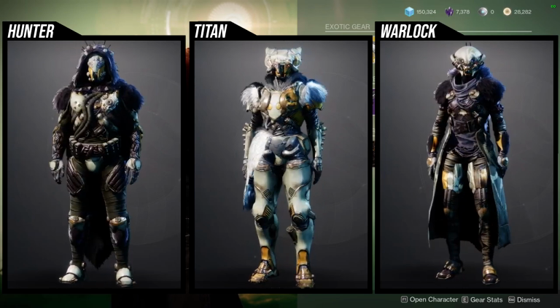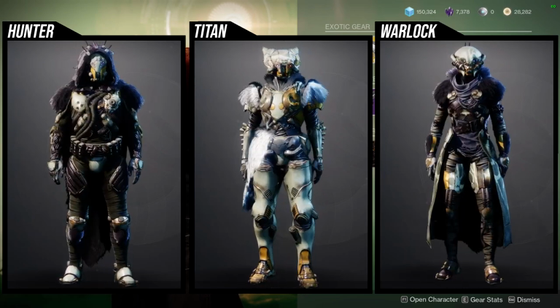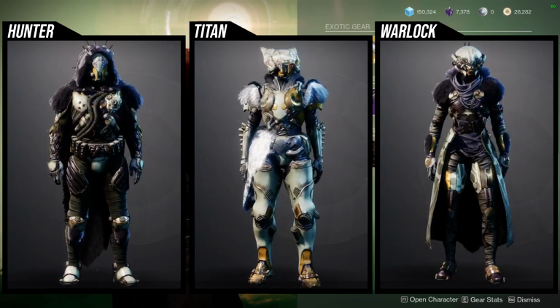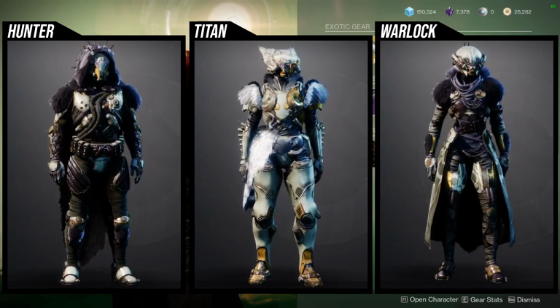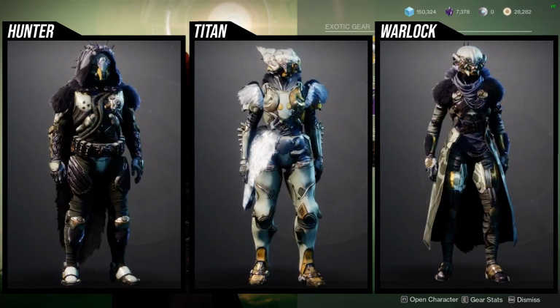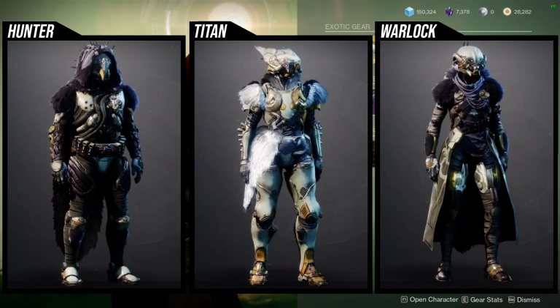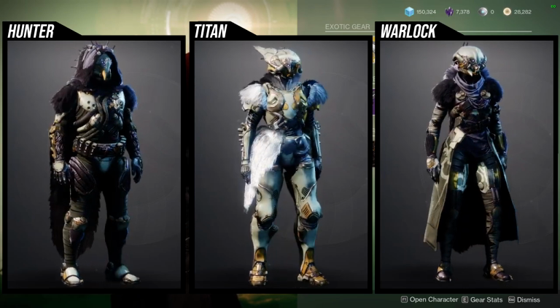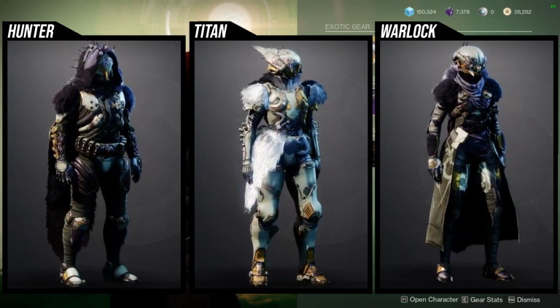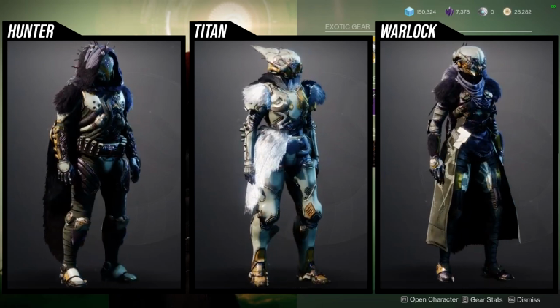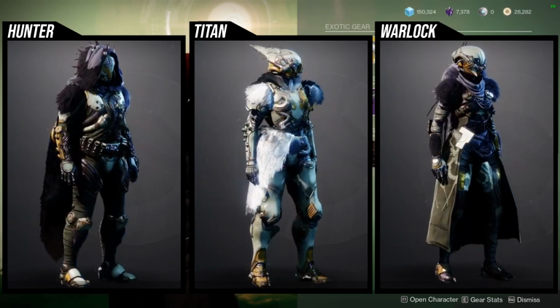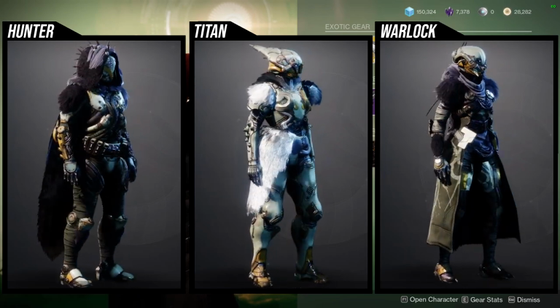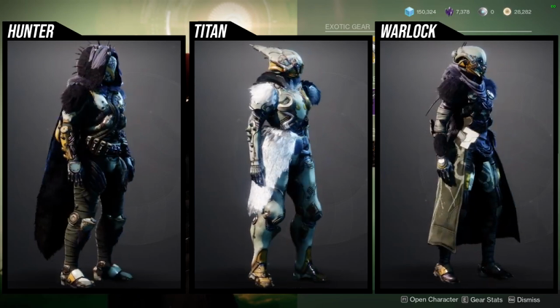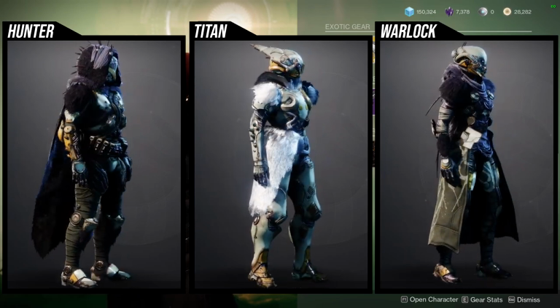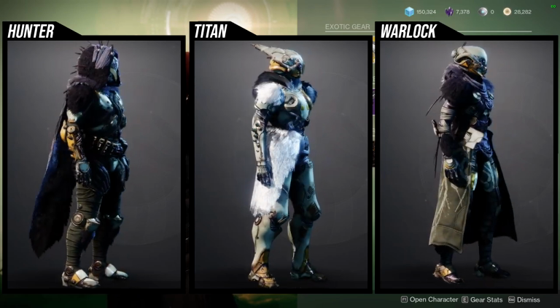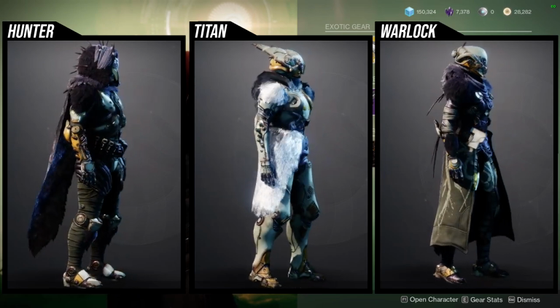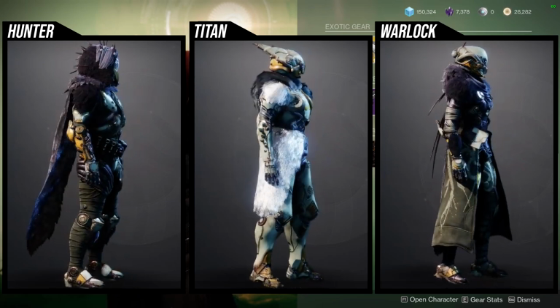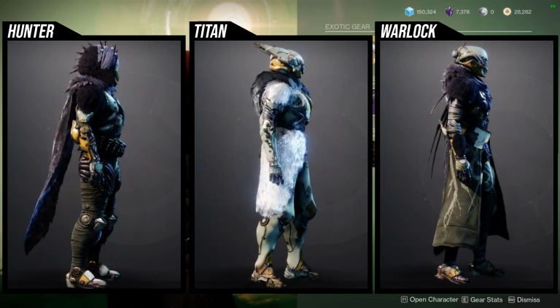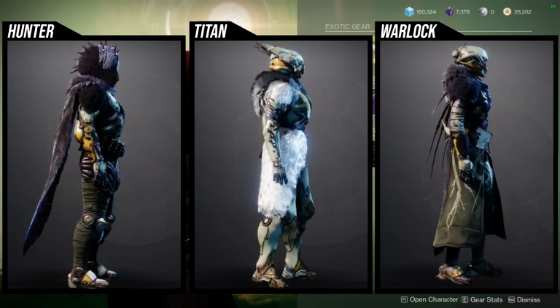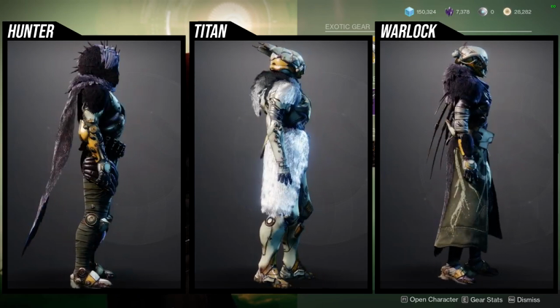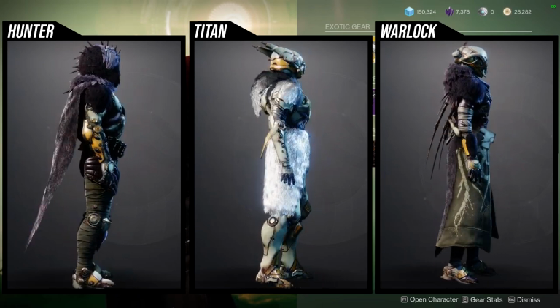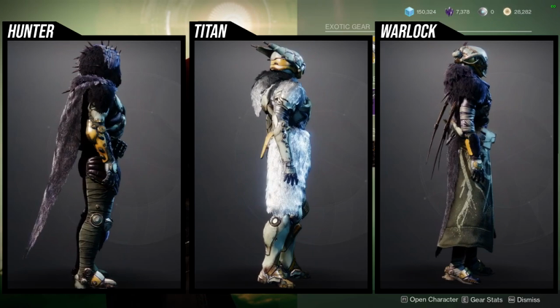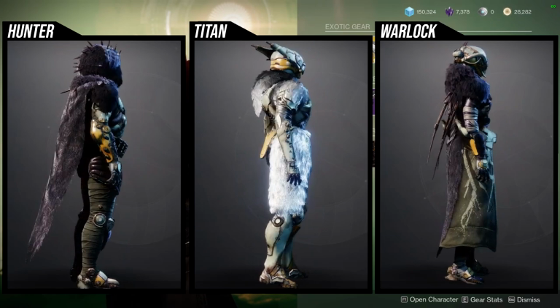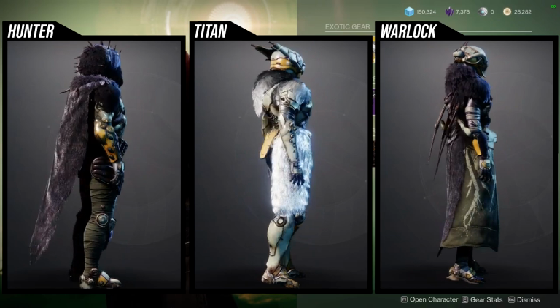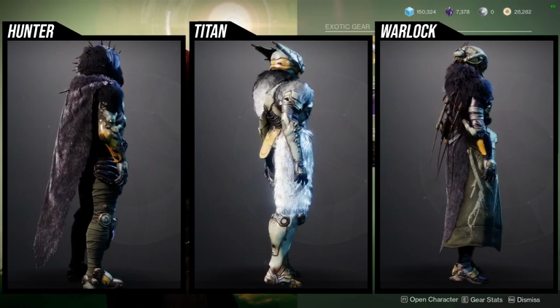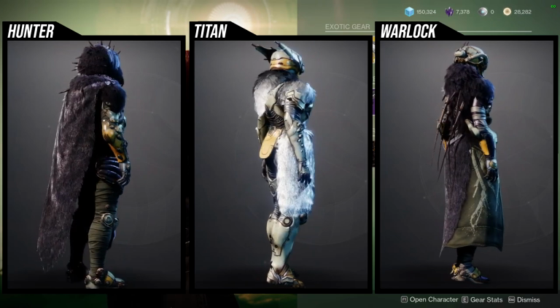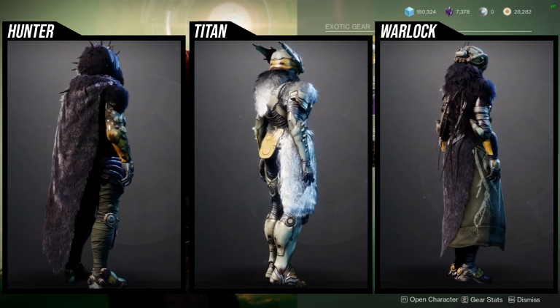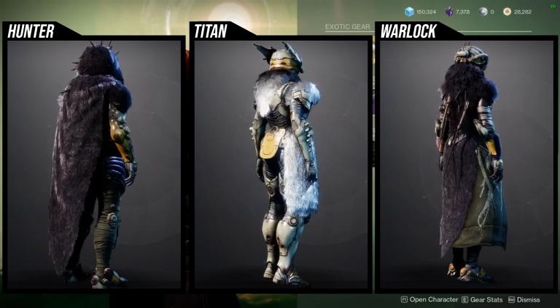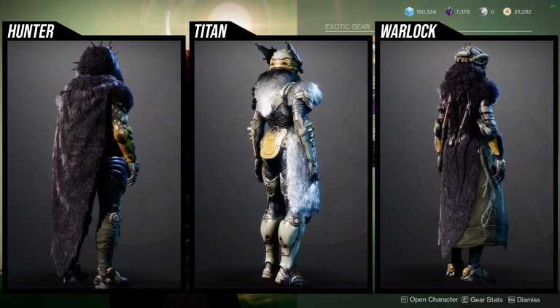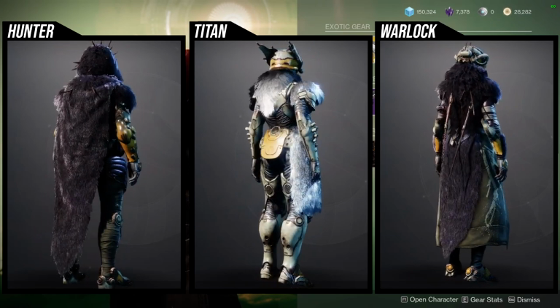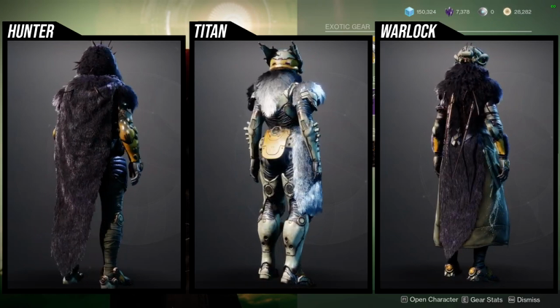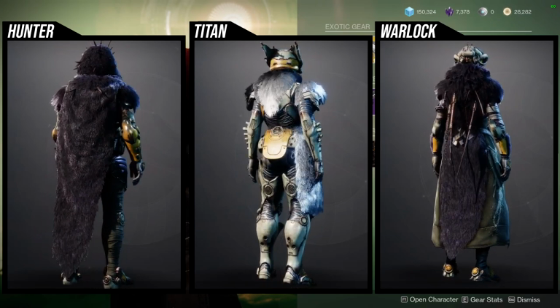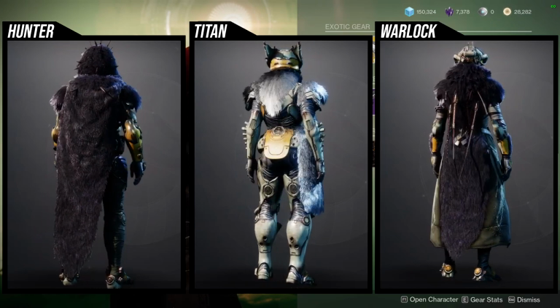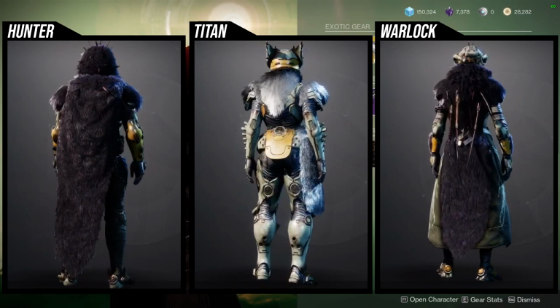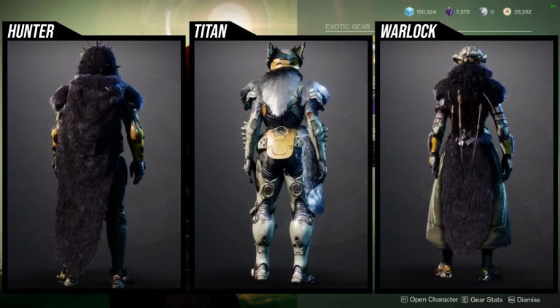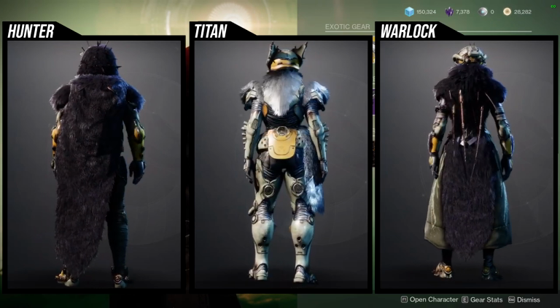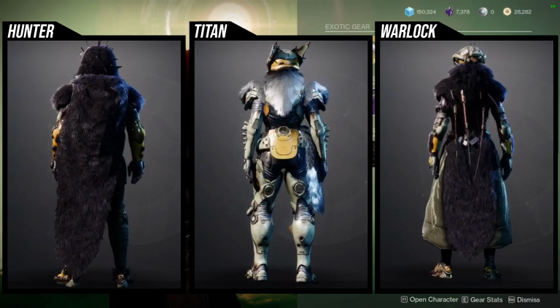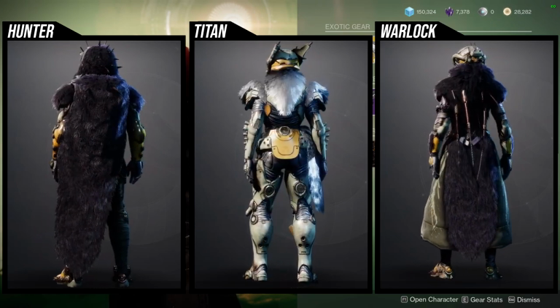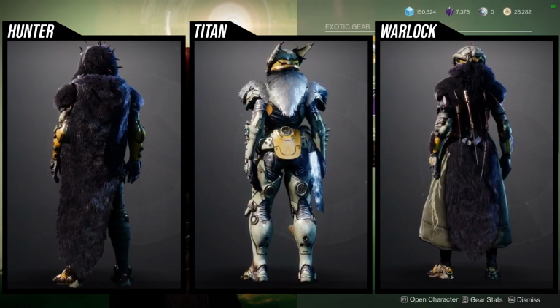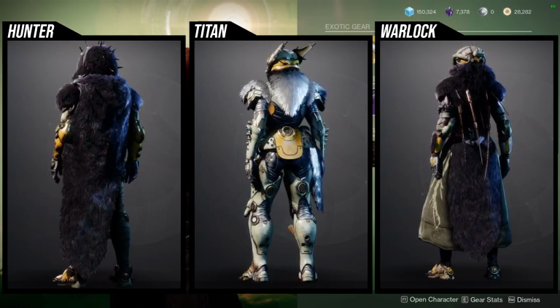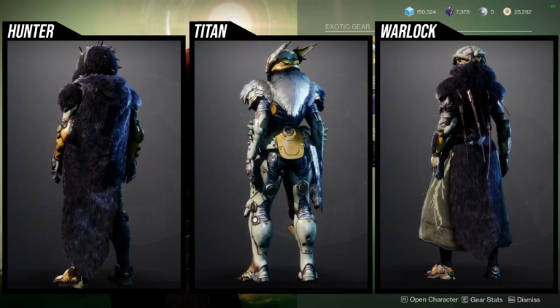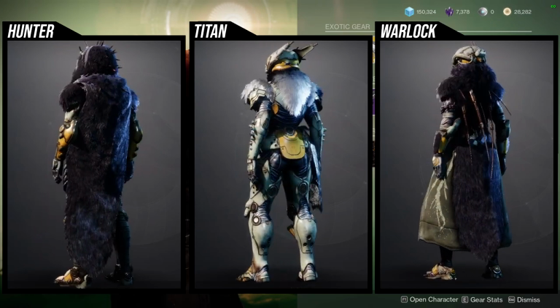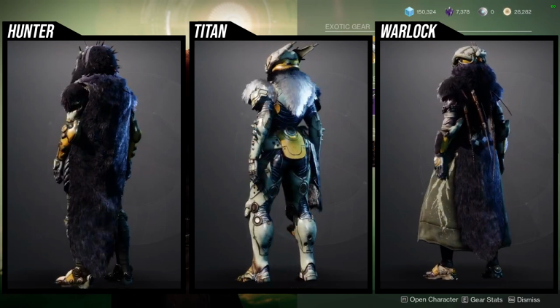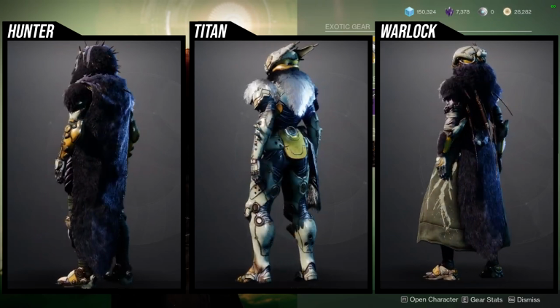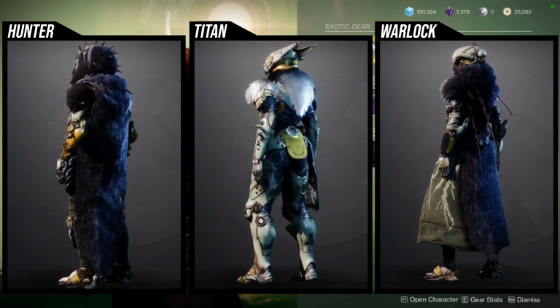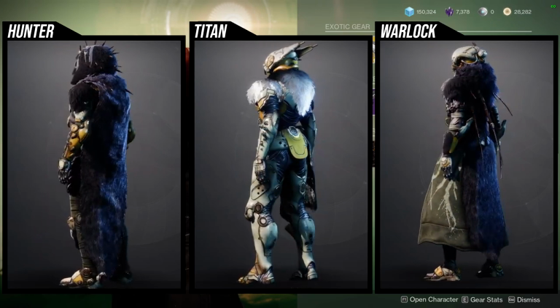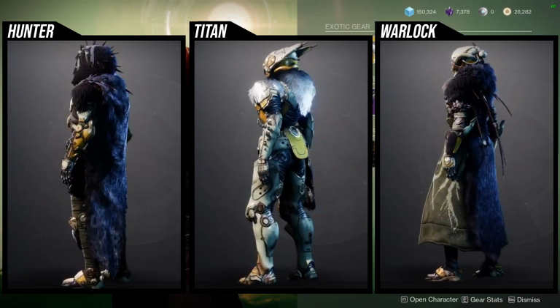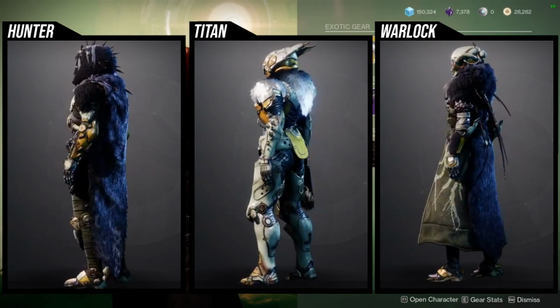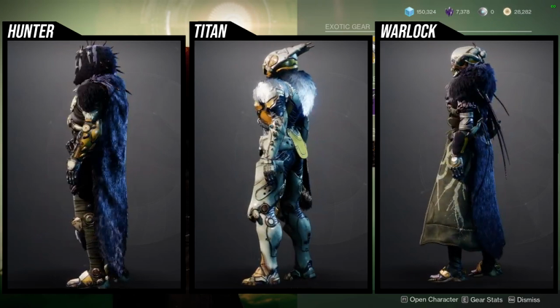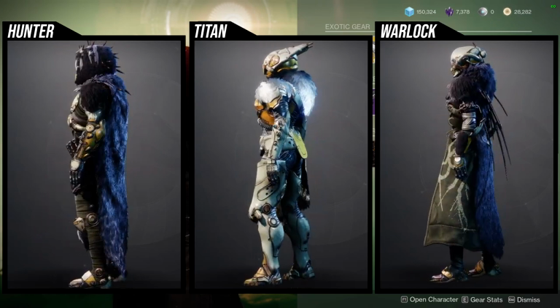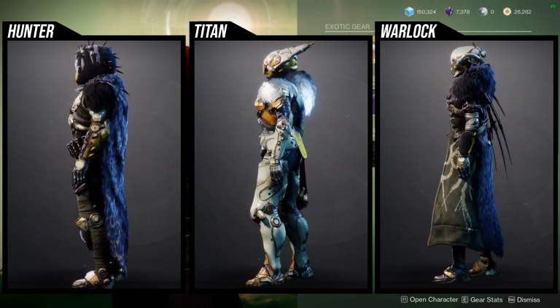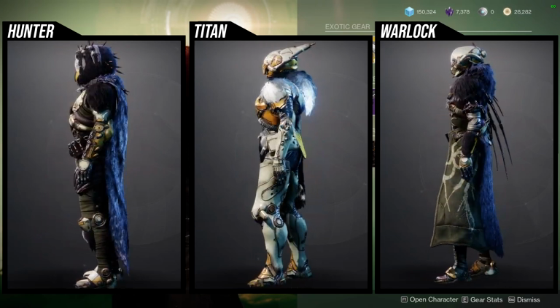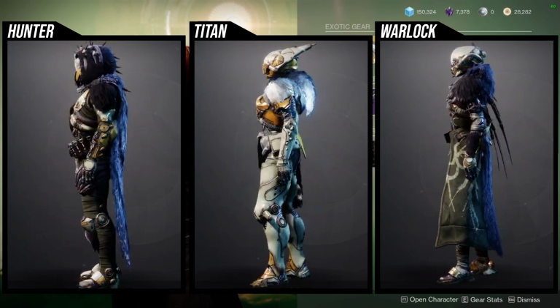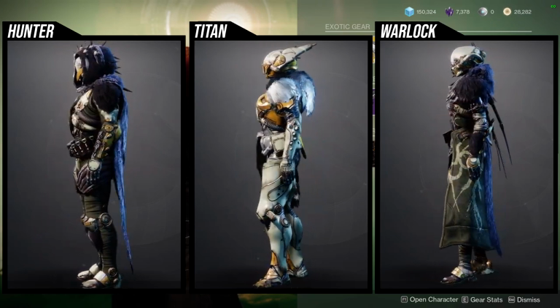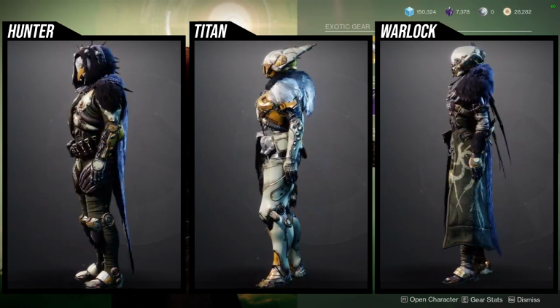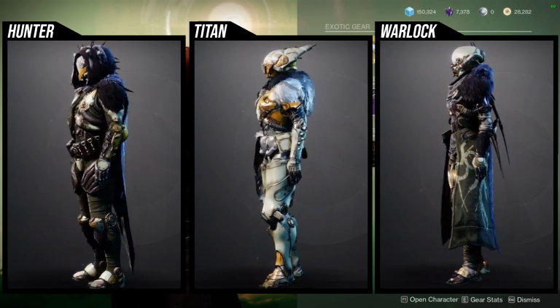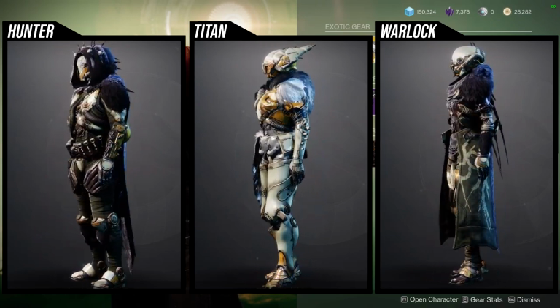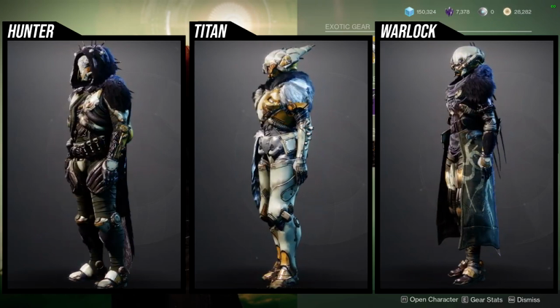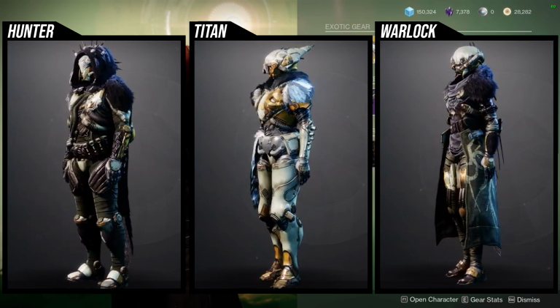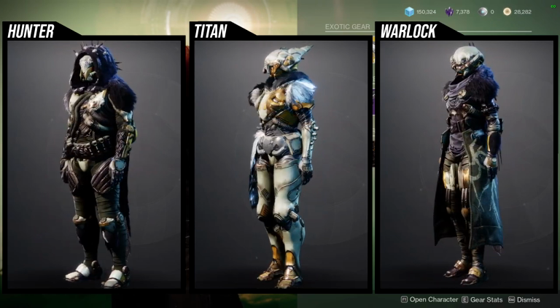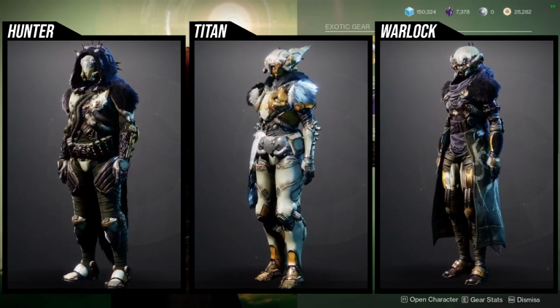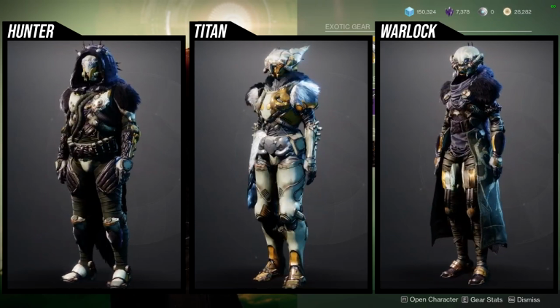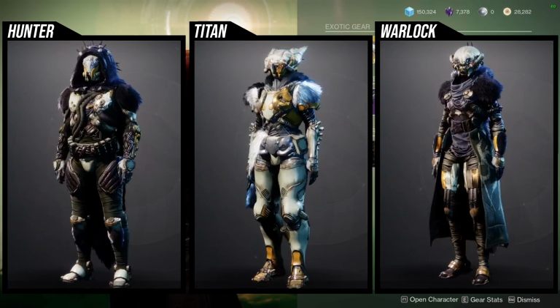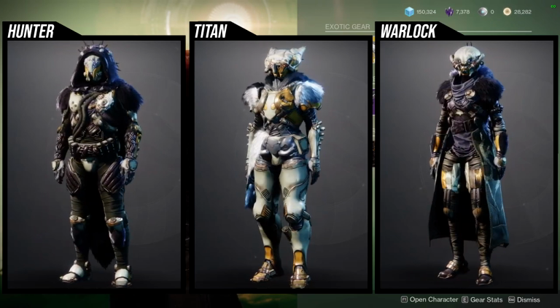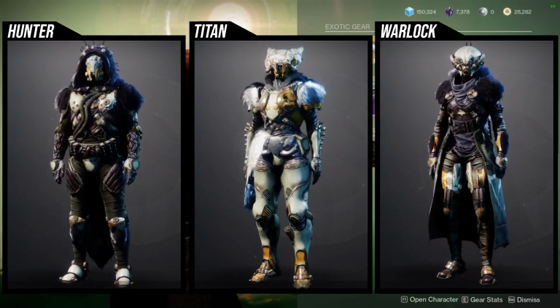For the Hunters, I think the arms, chest piece, and cloak are super dope. You can definitely skip the helmet and boots, although I would still get them.